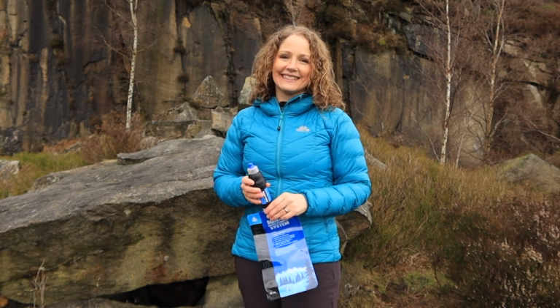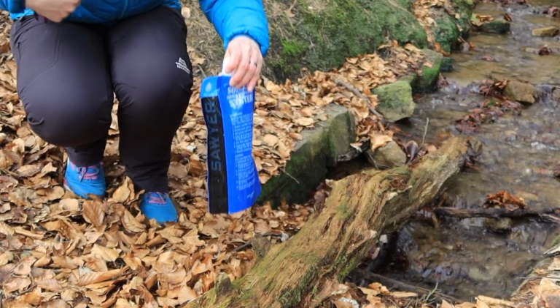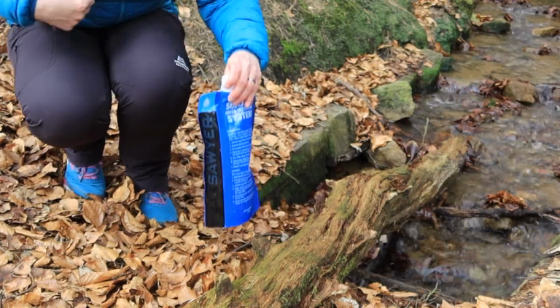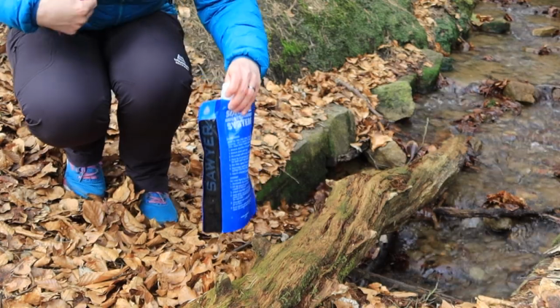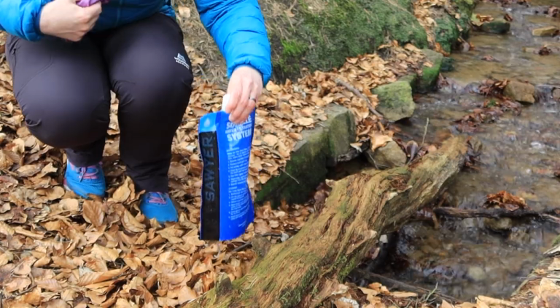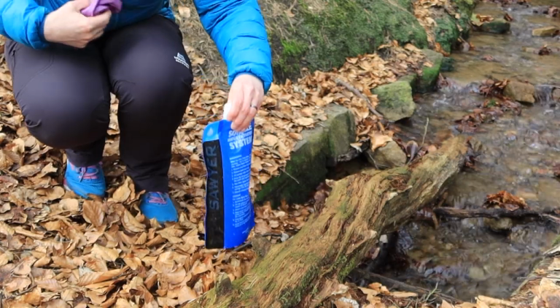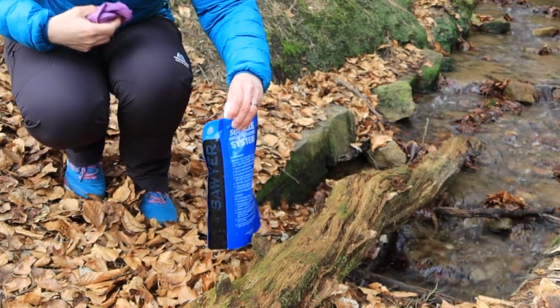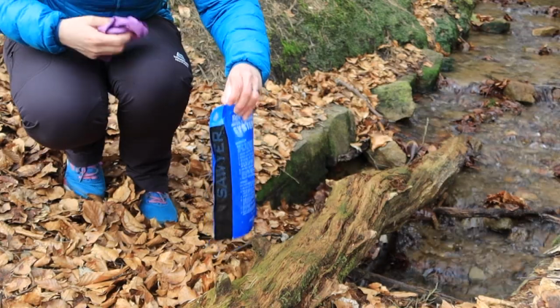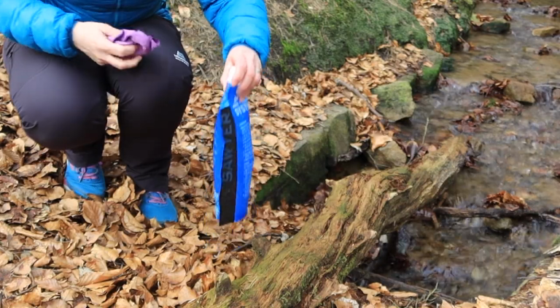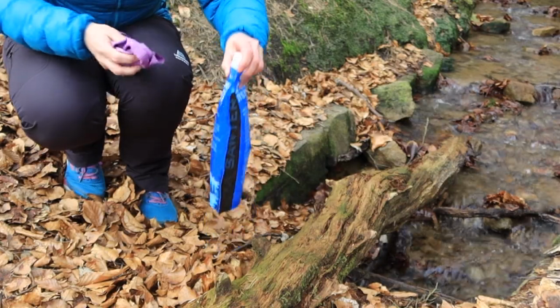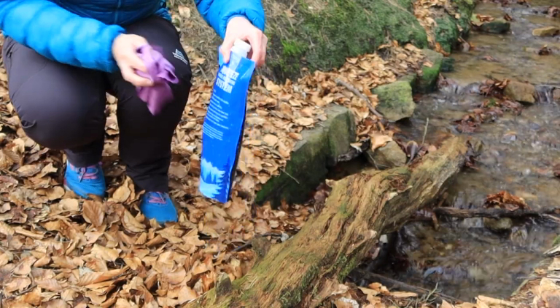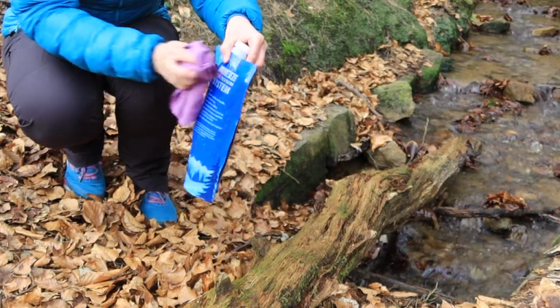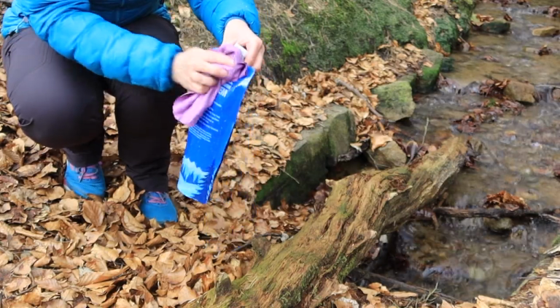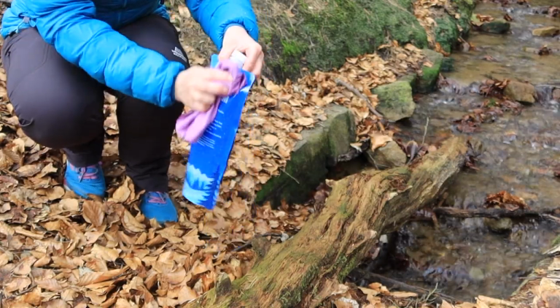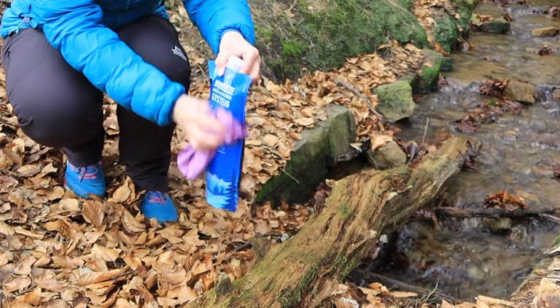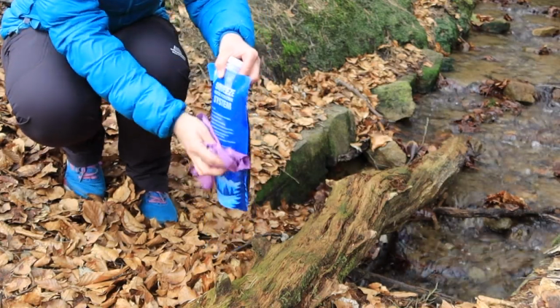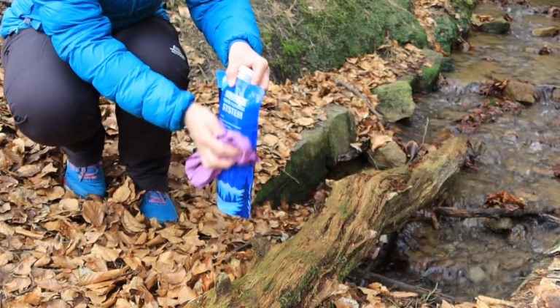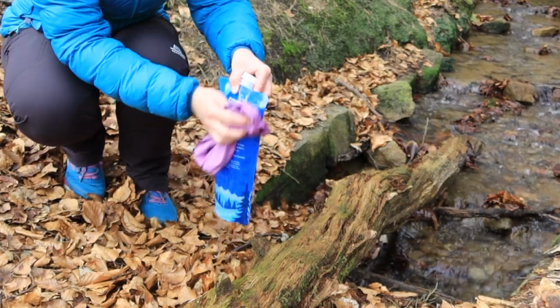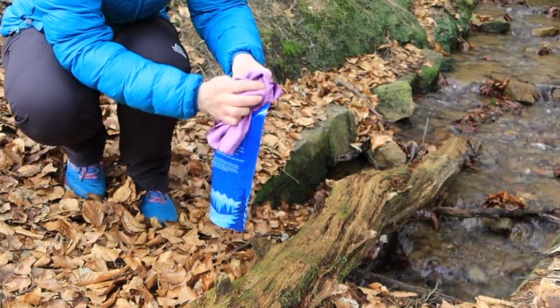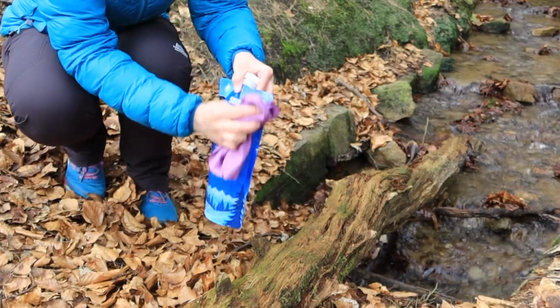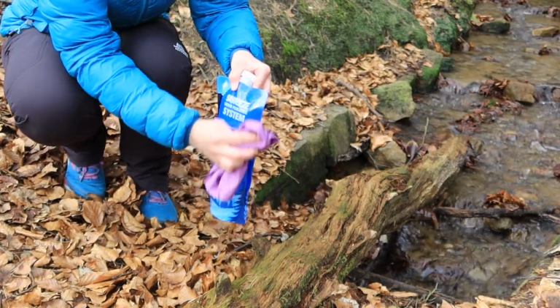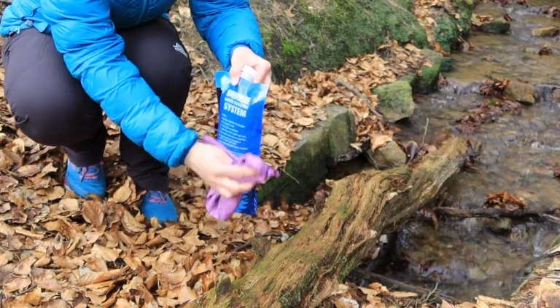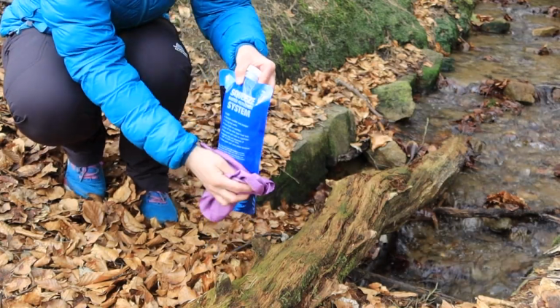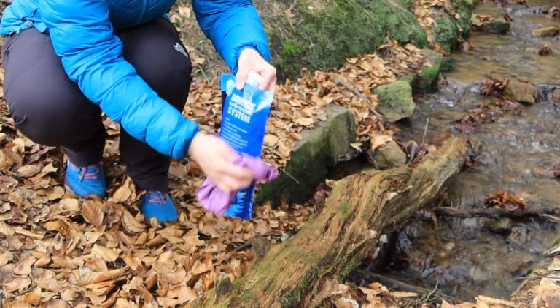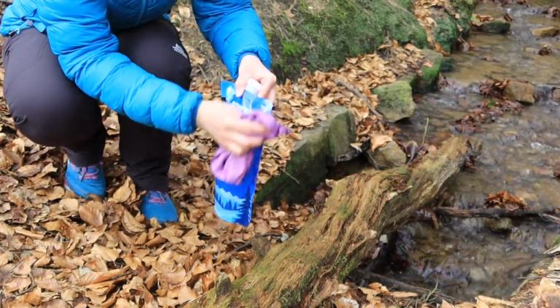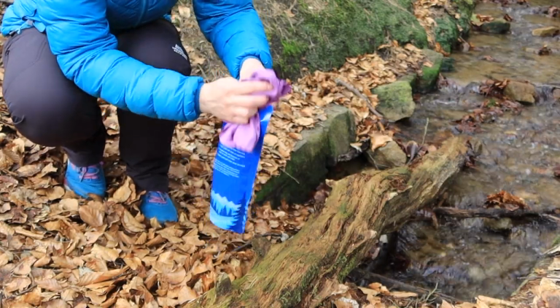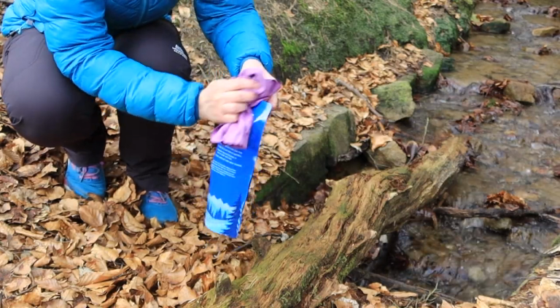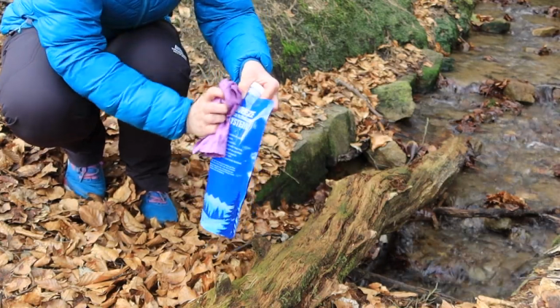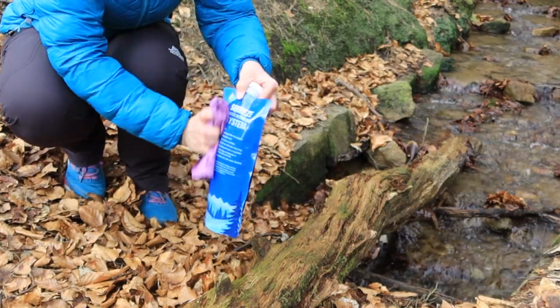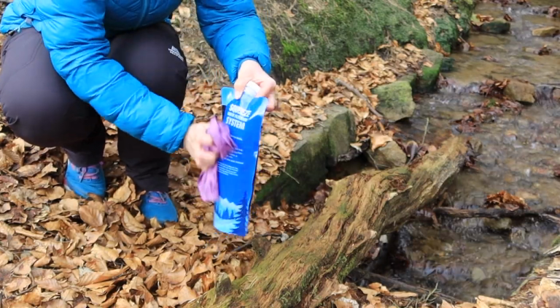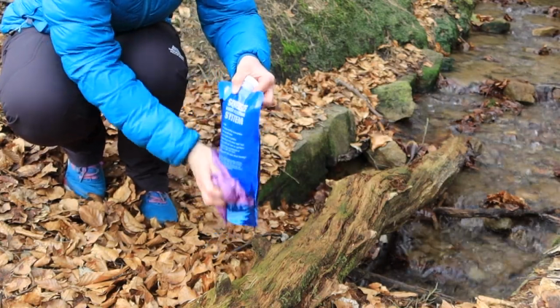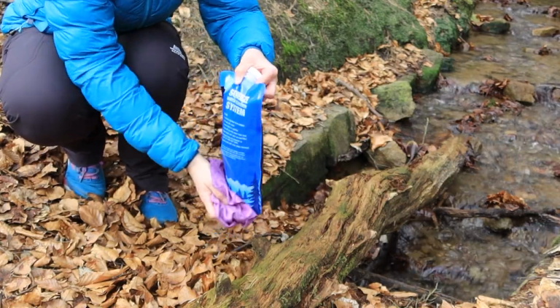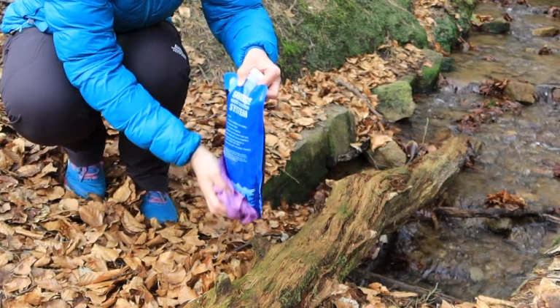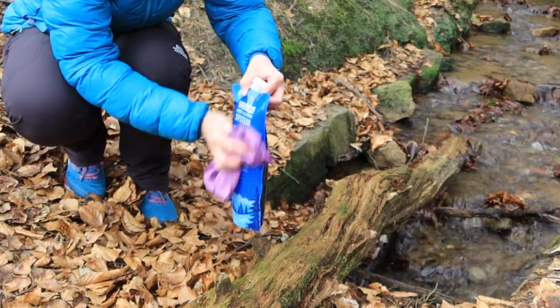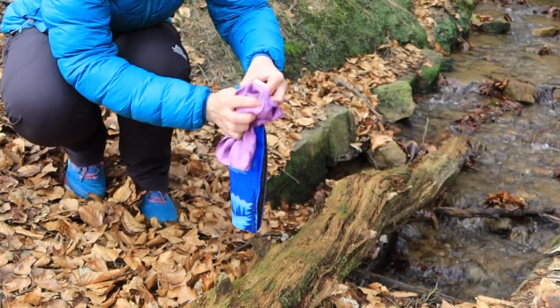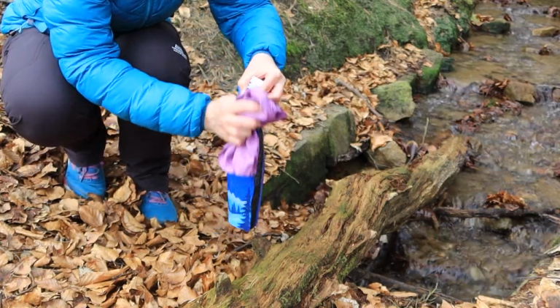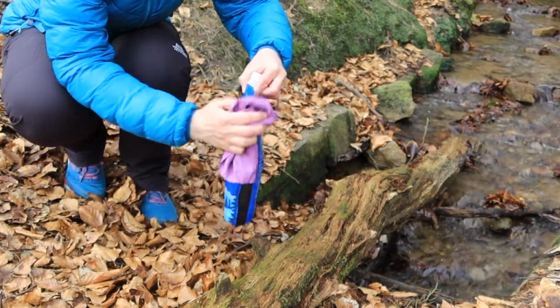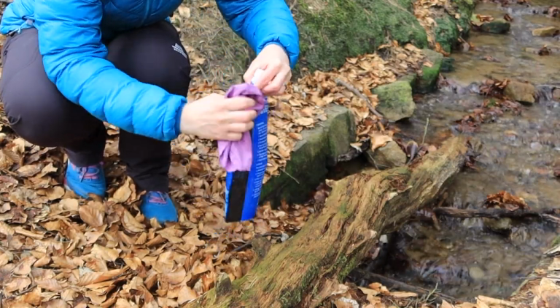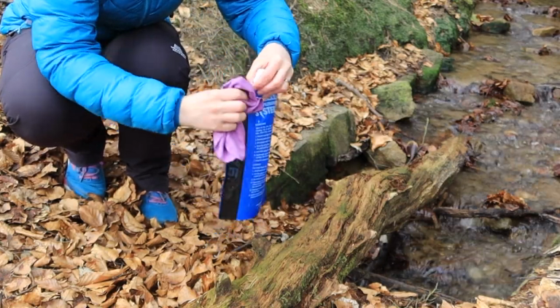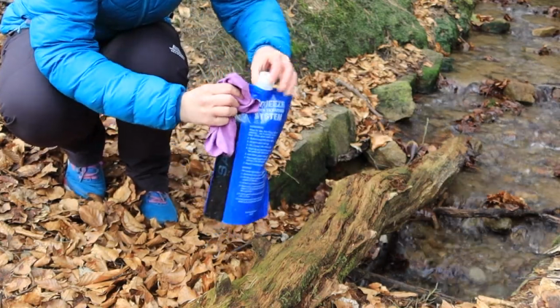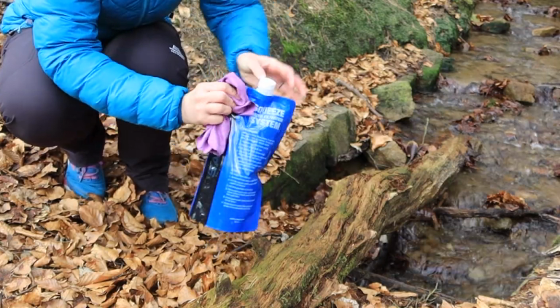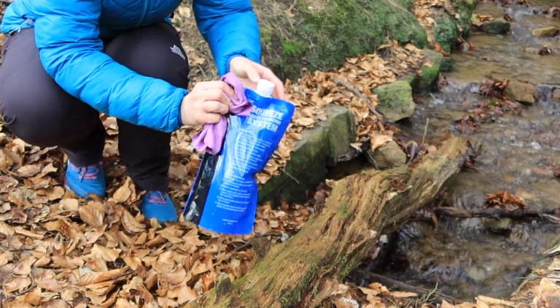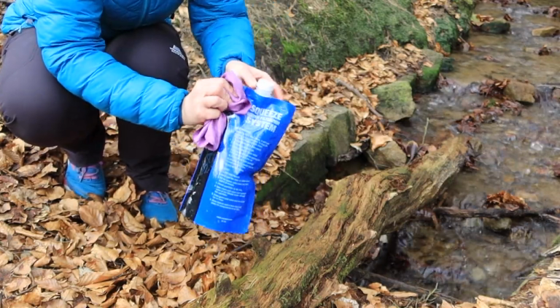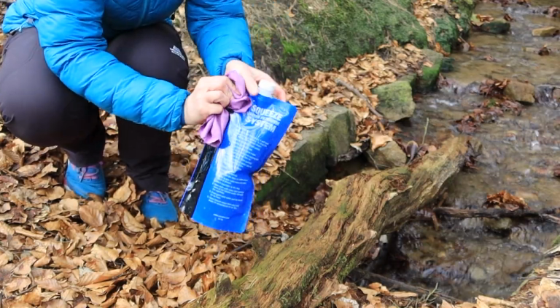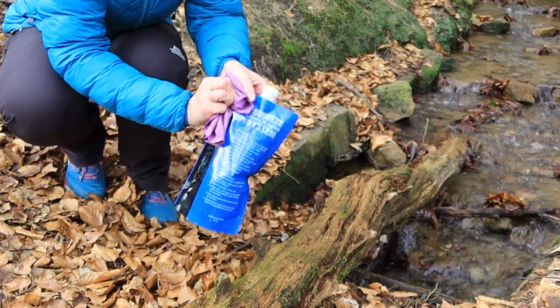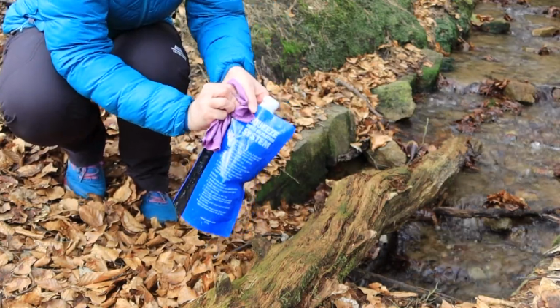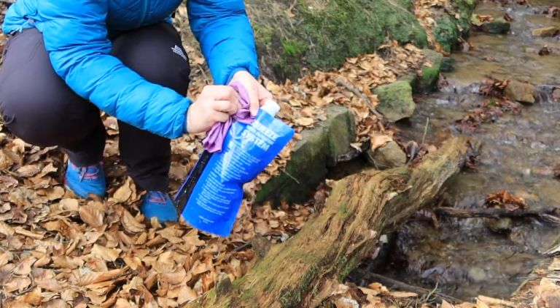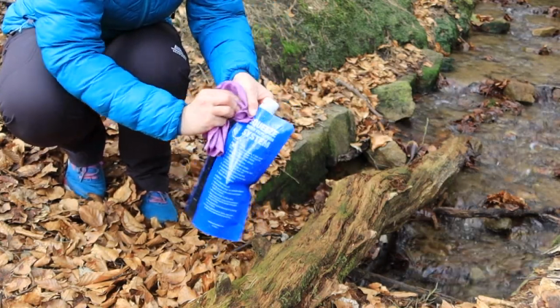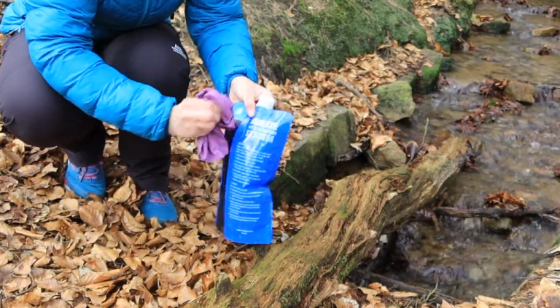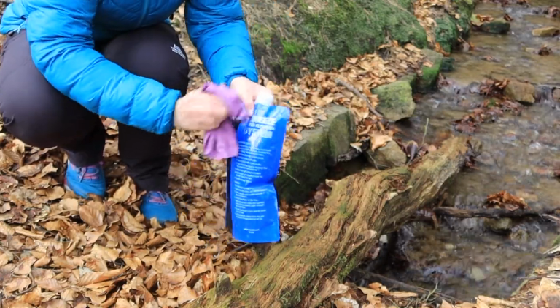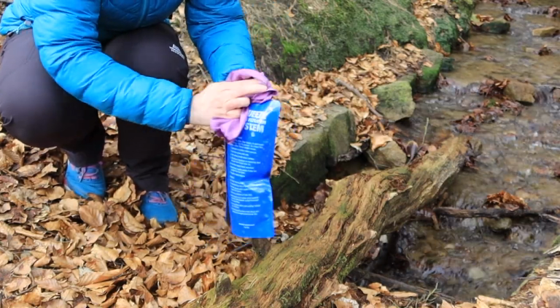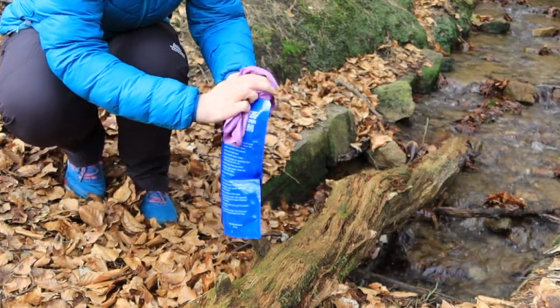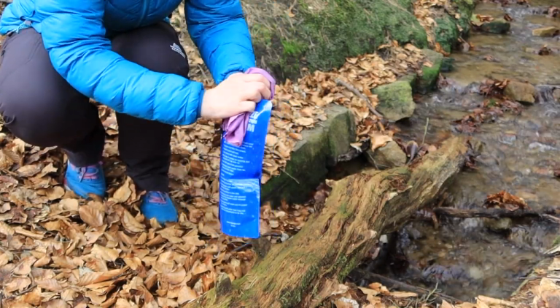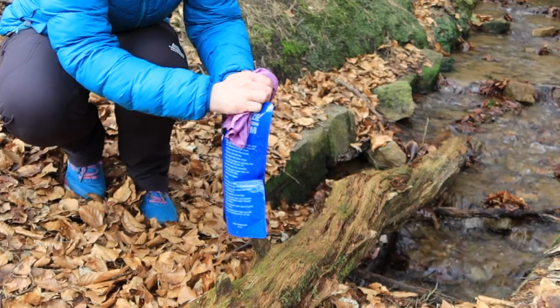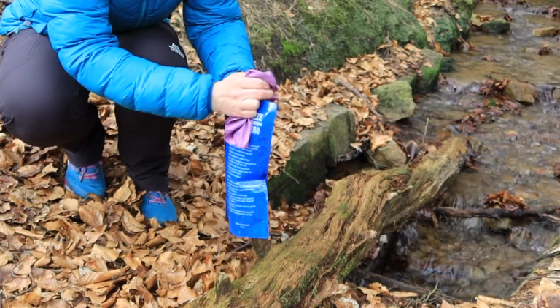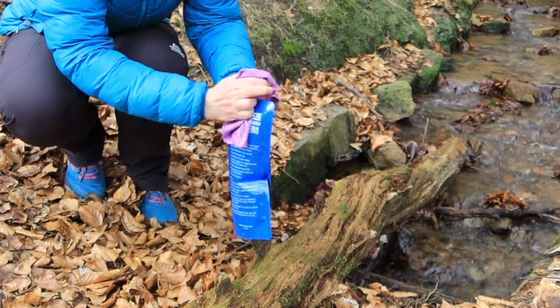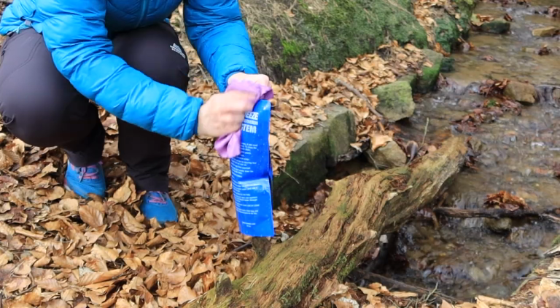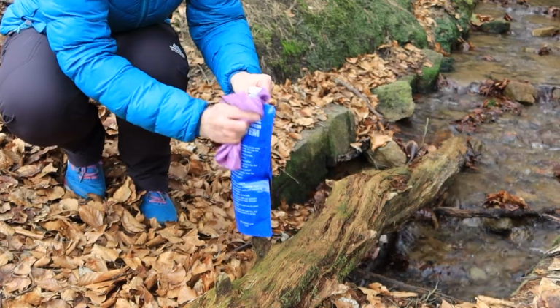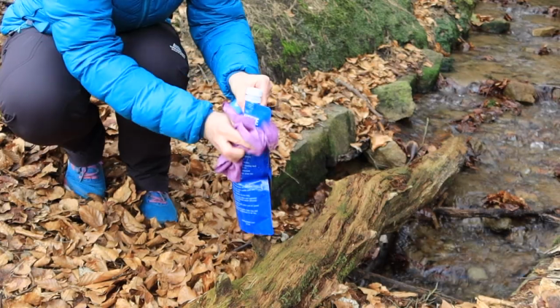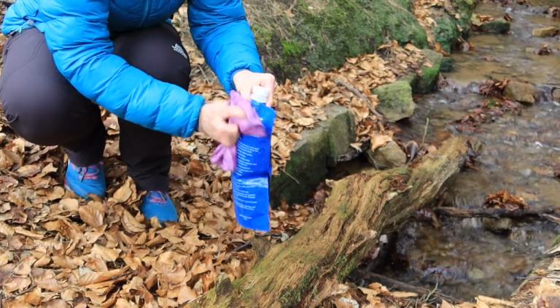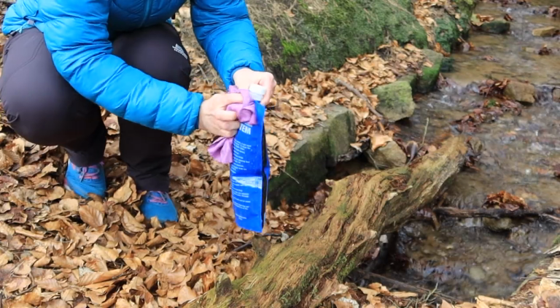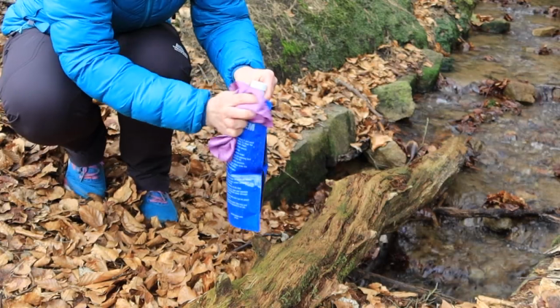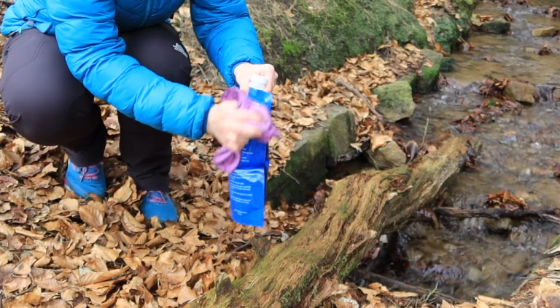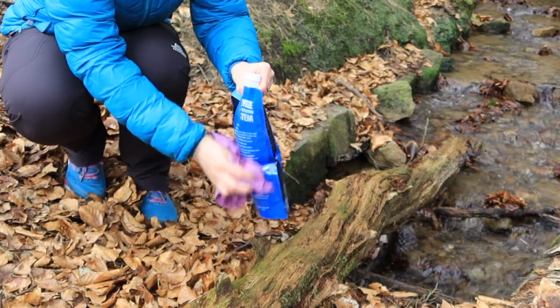Another tip: dry your dirty bag off before filtering so no dirty water drips into your clean bottle.